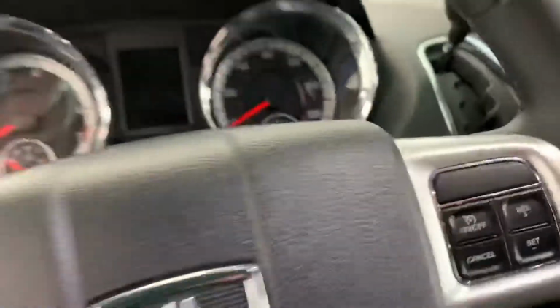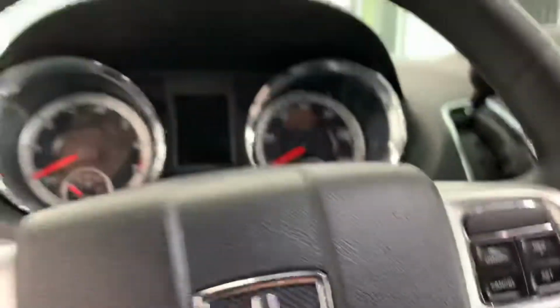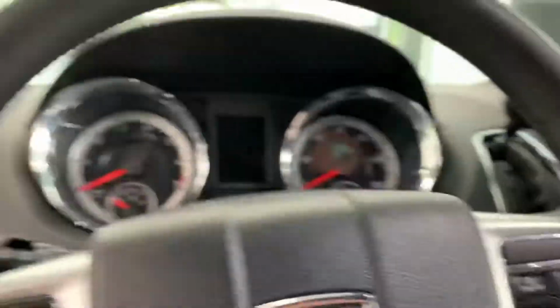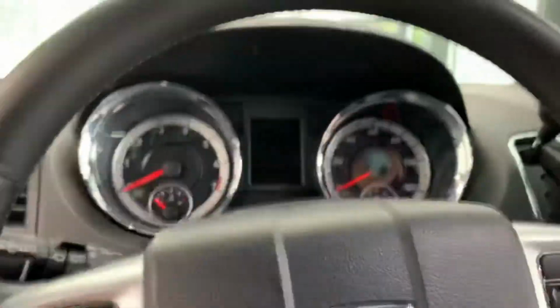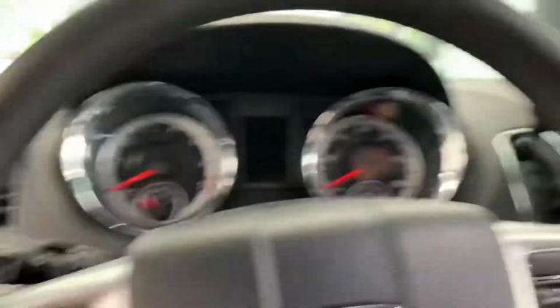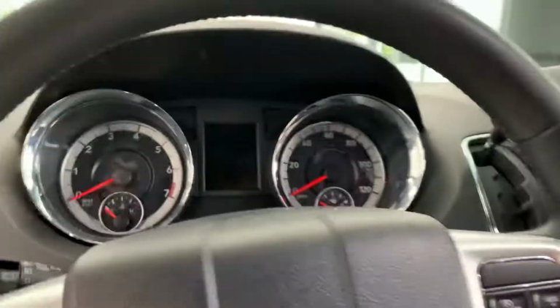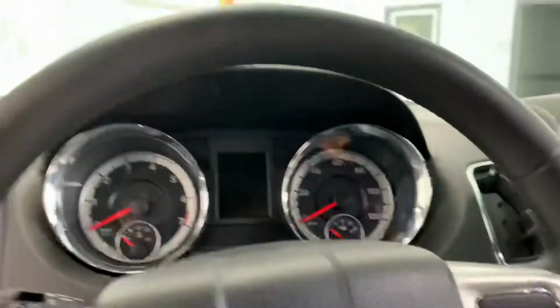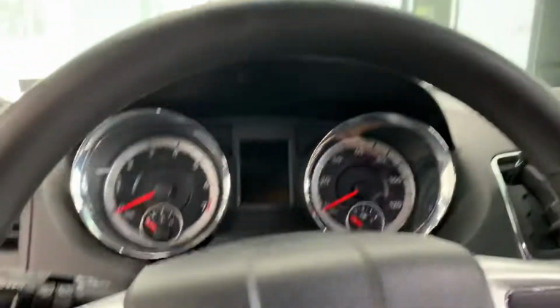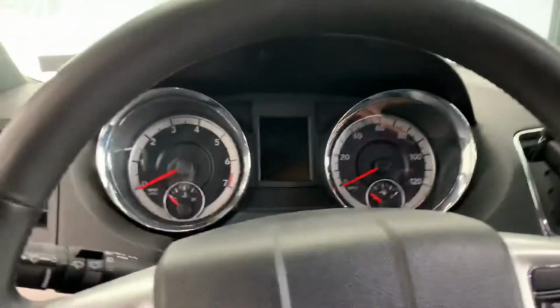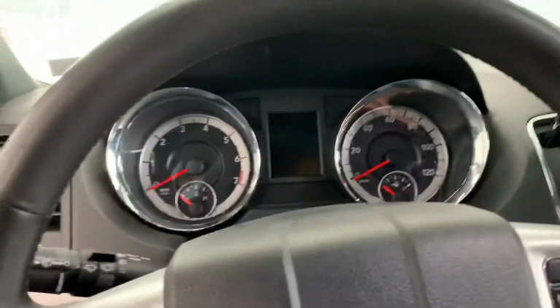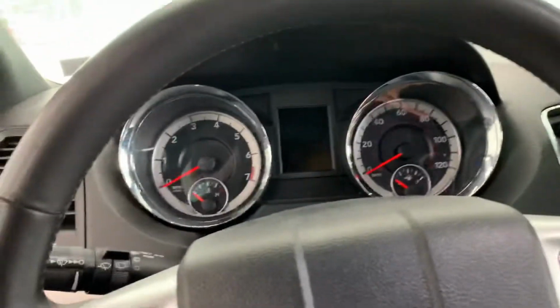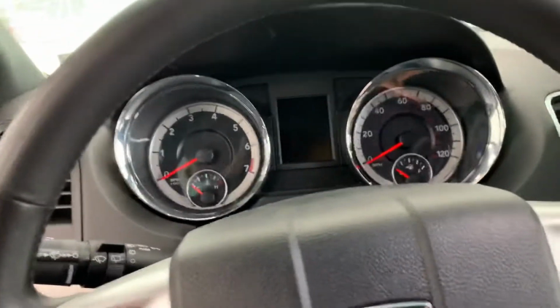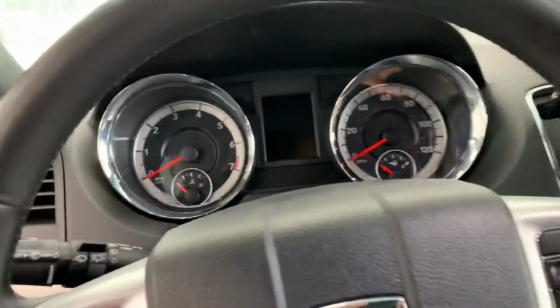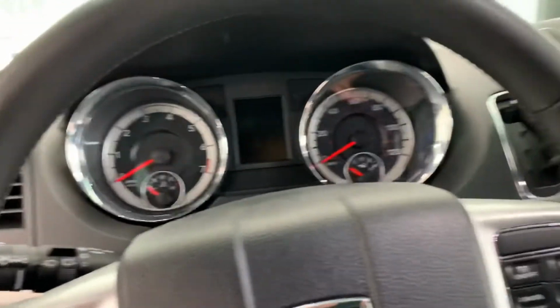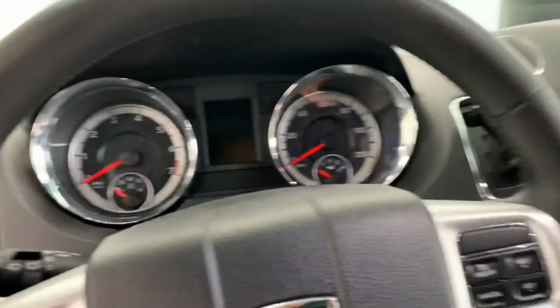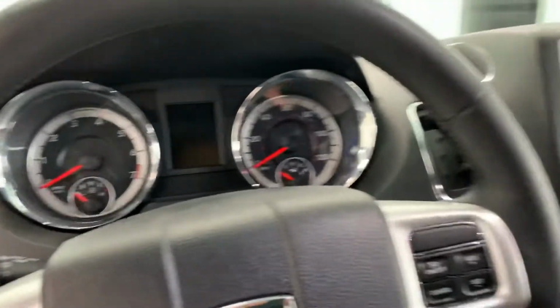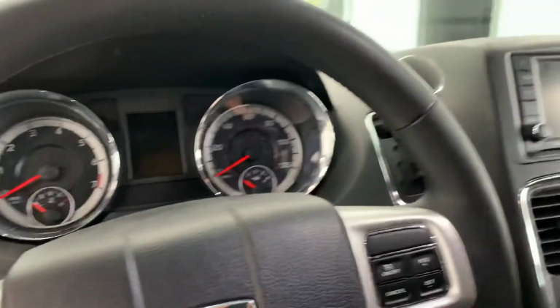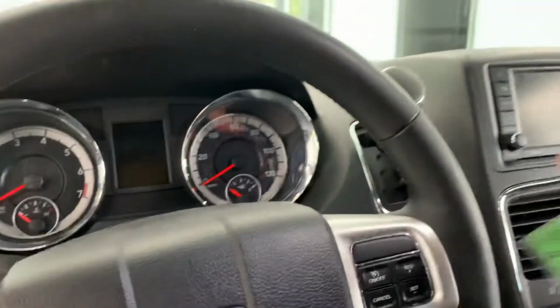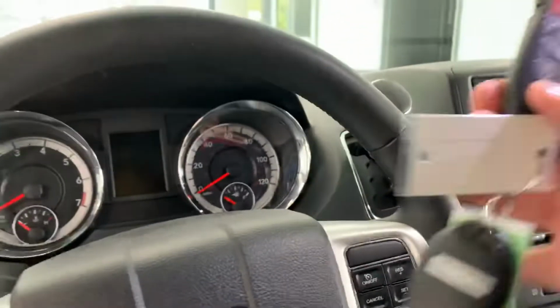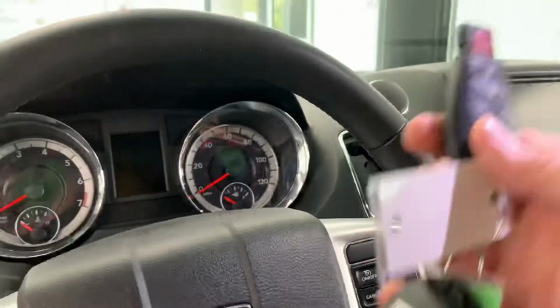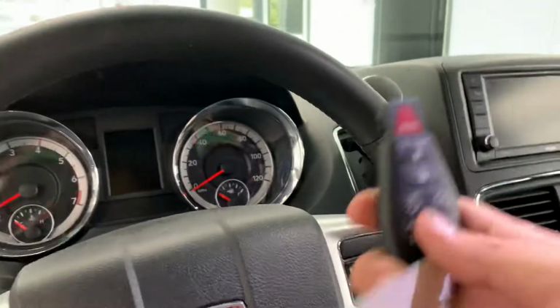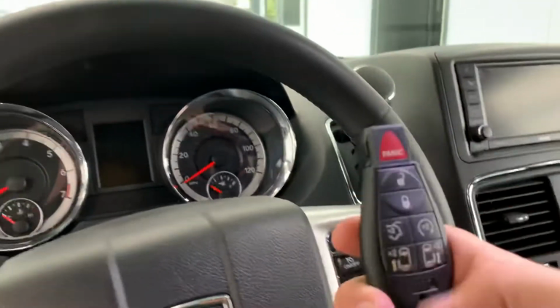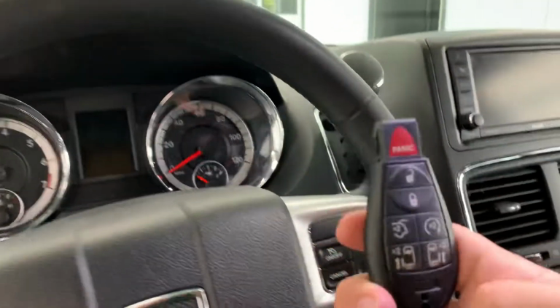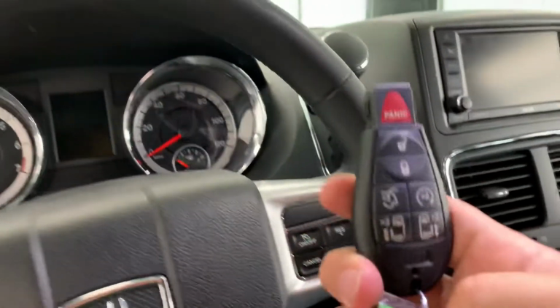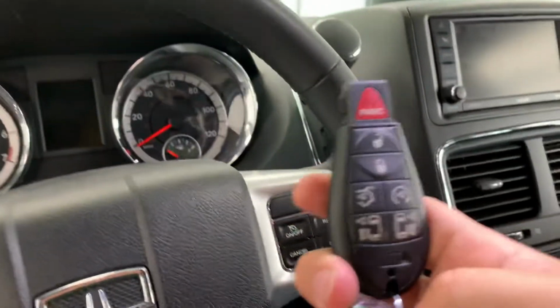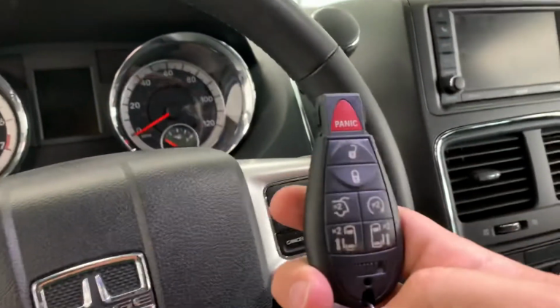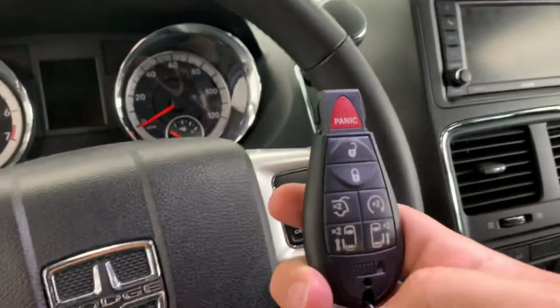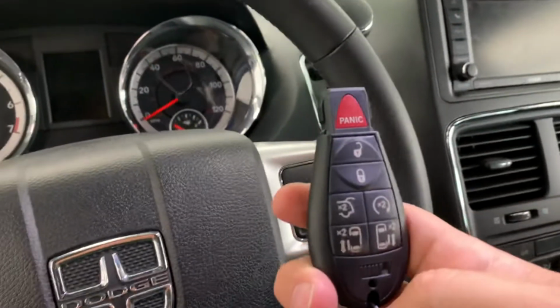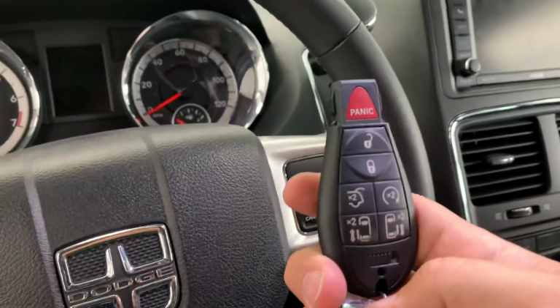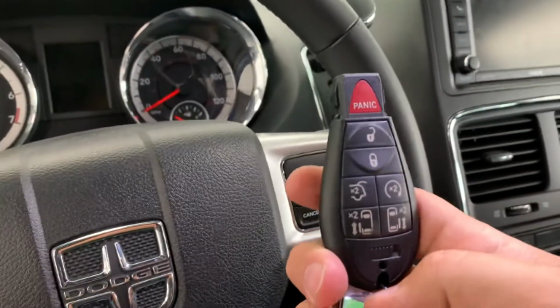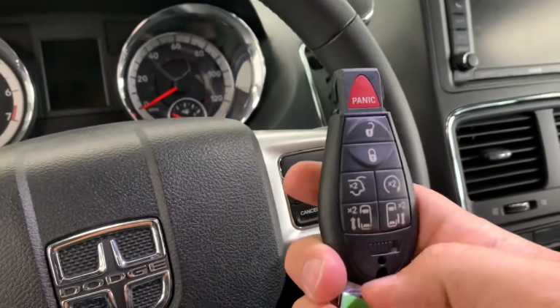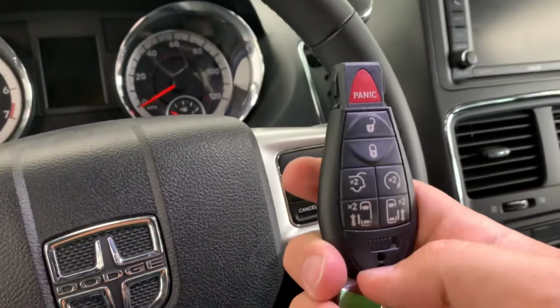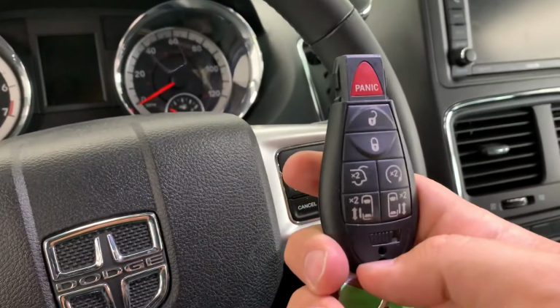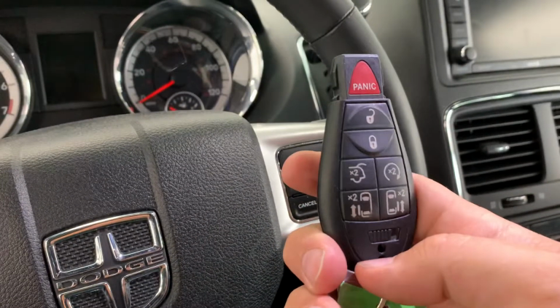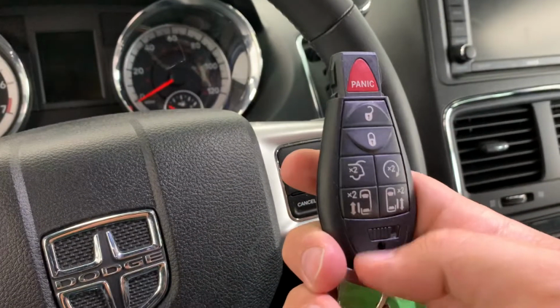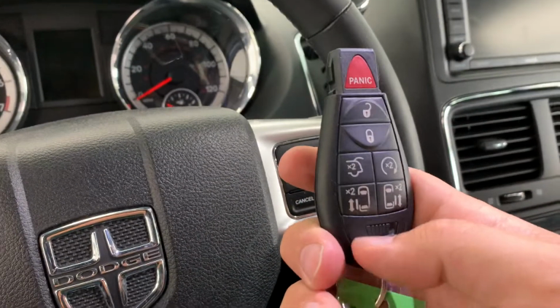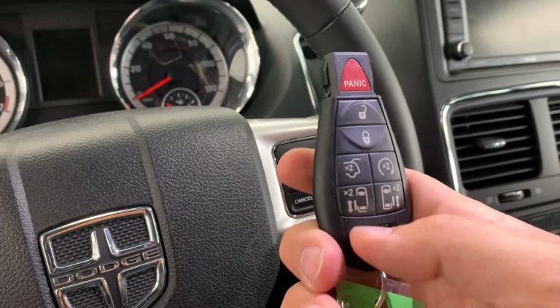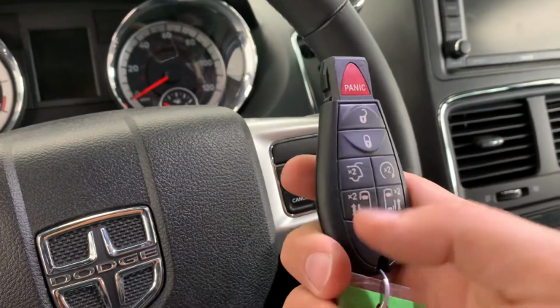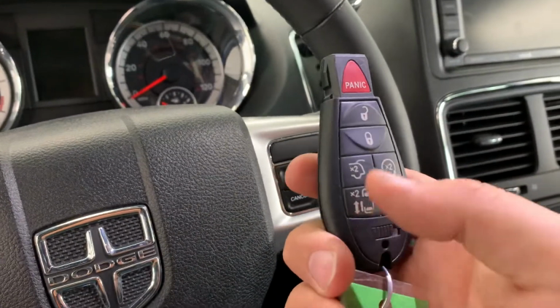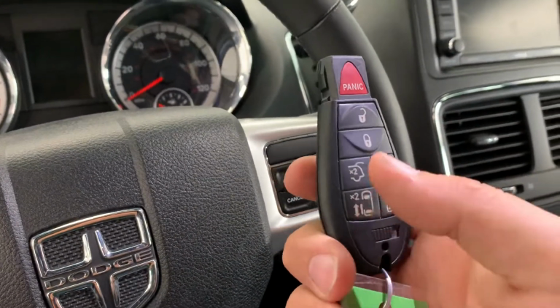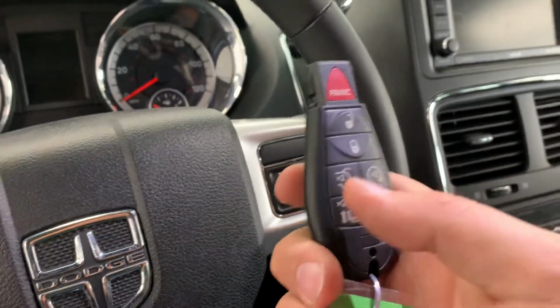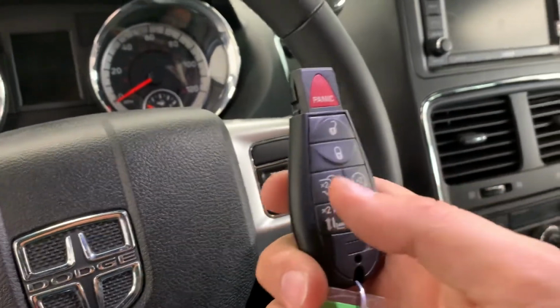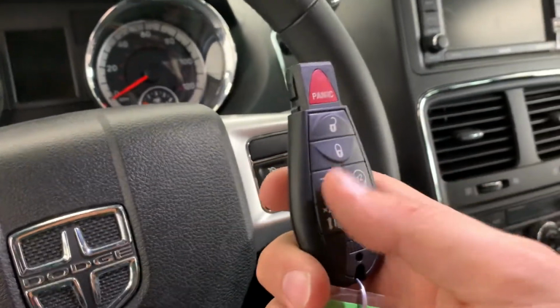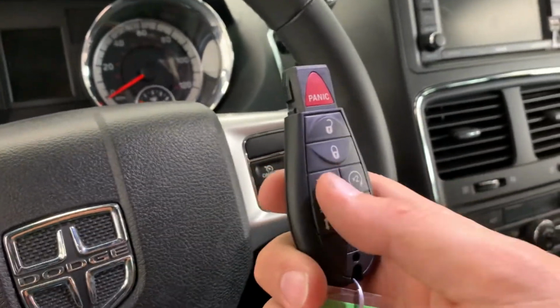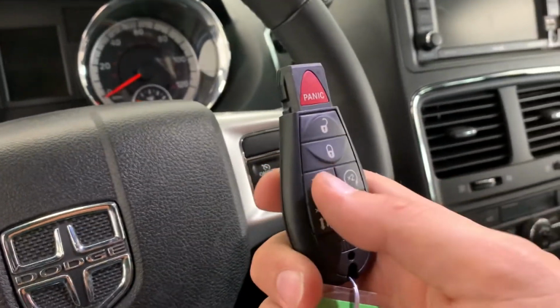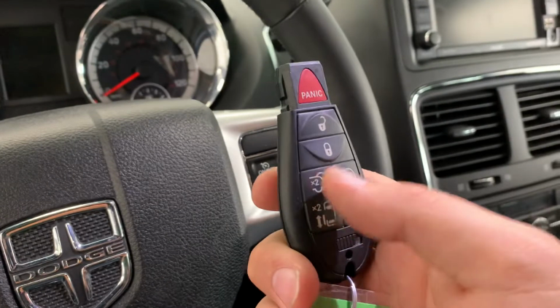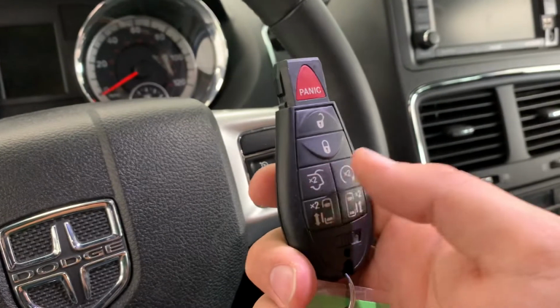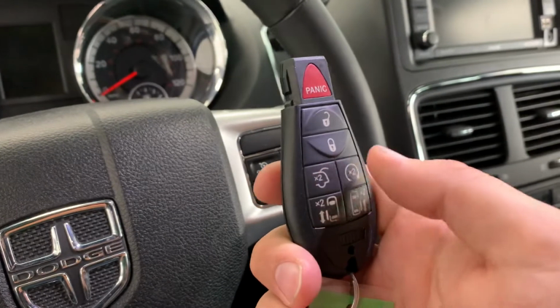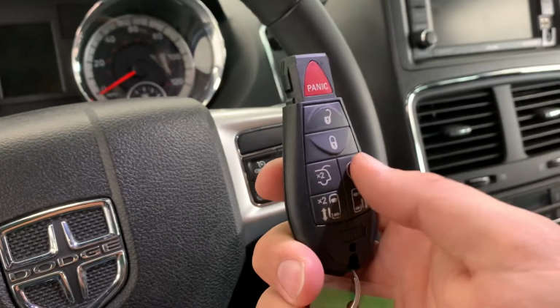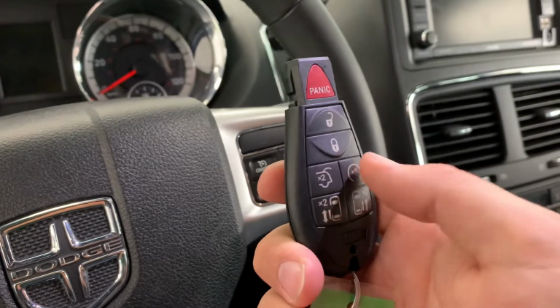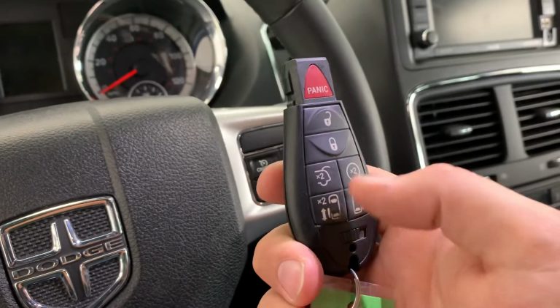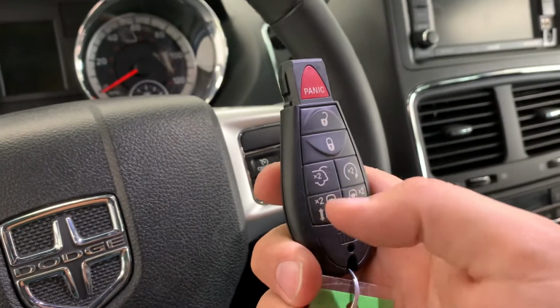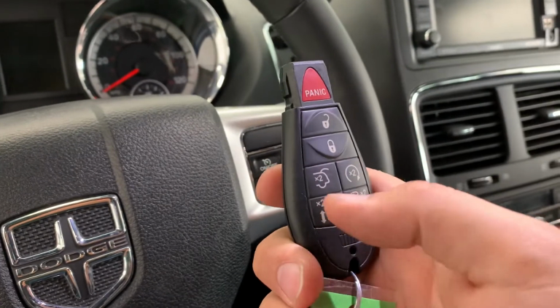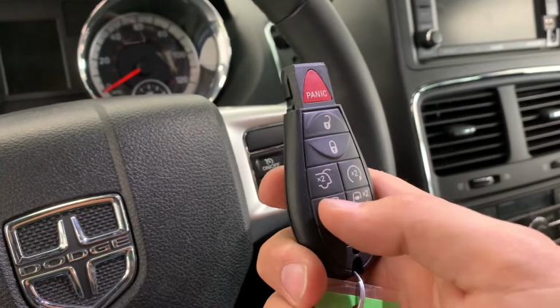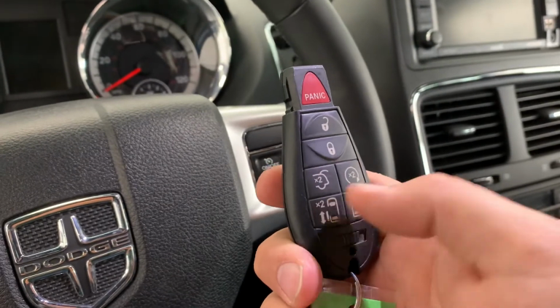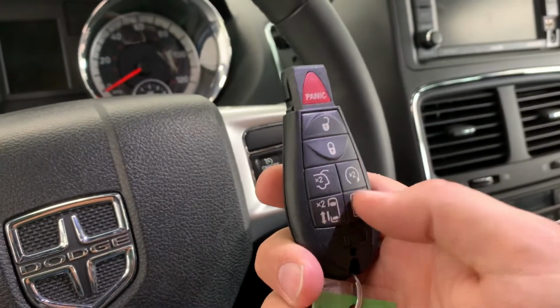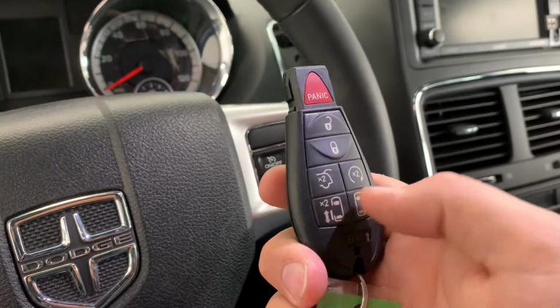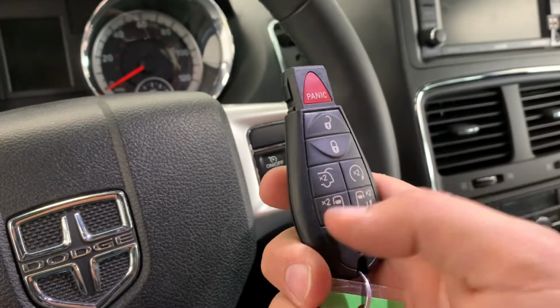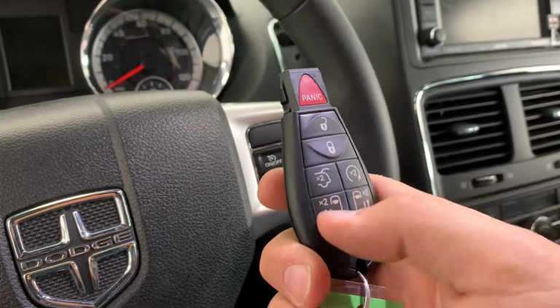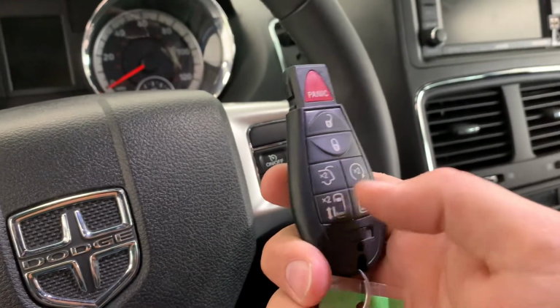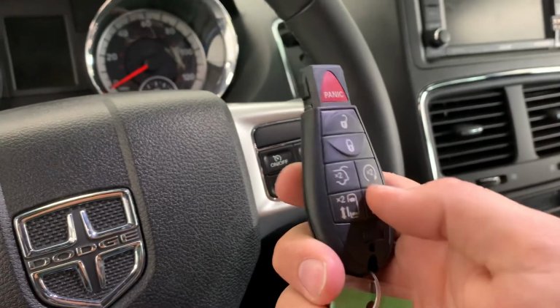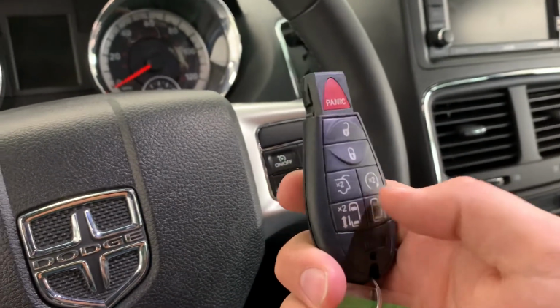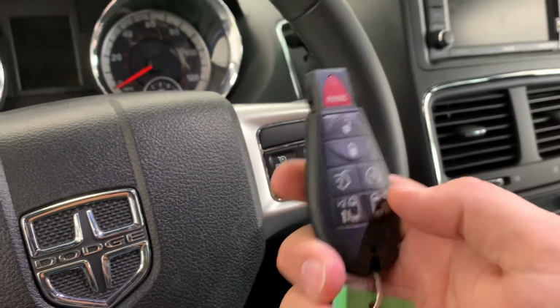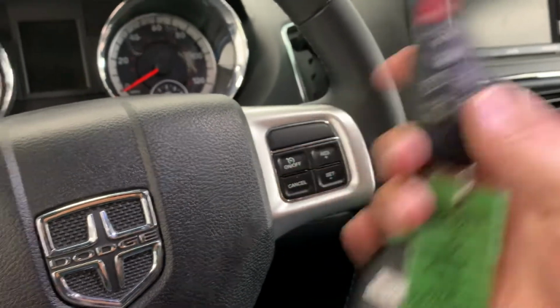Jumping into the inside, your fobs both have your locks on them, as well as your hatch, remote start, and both power door controls.